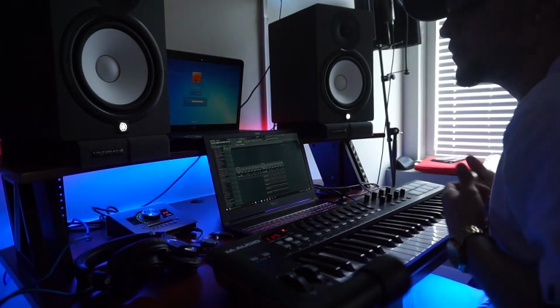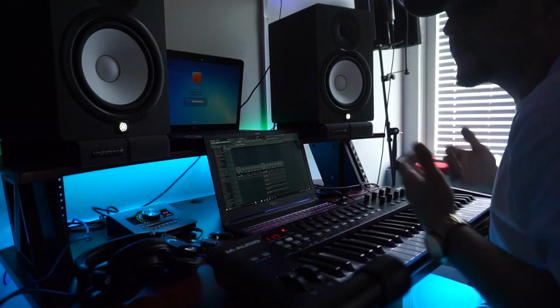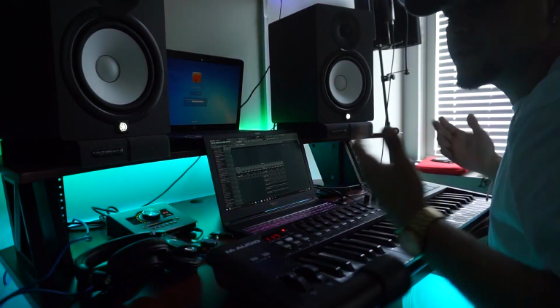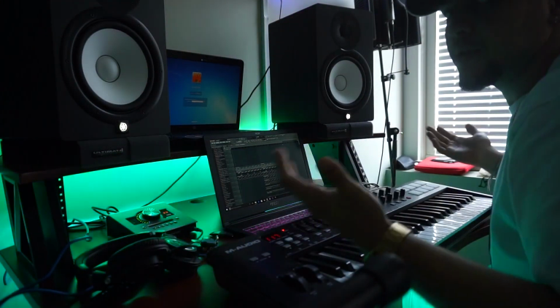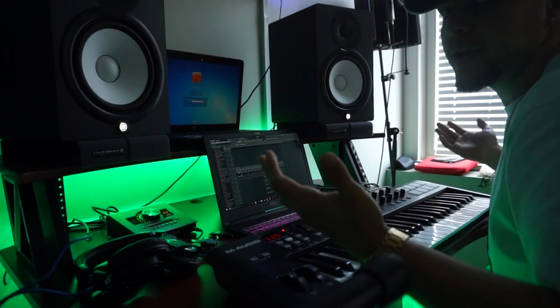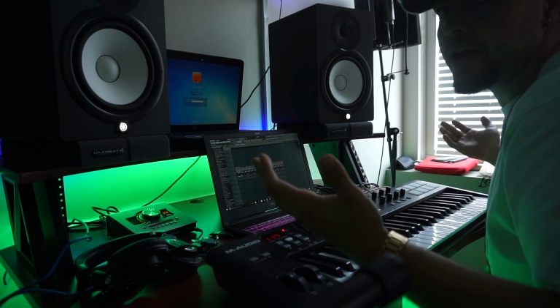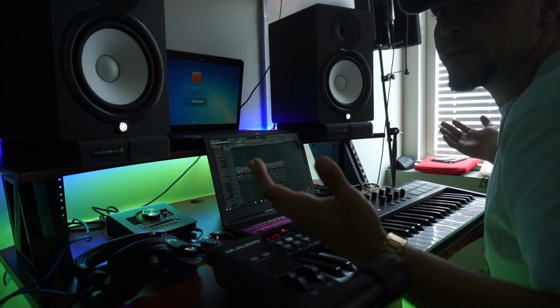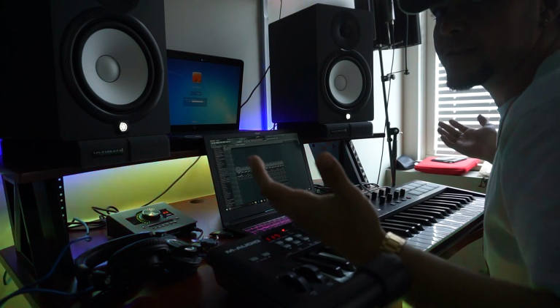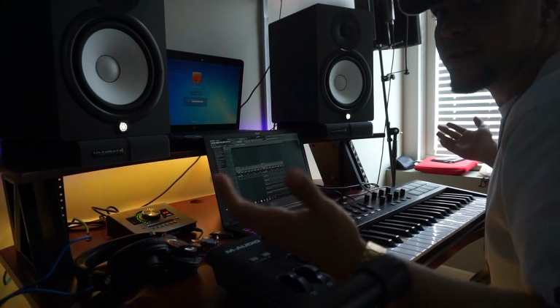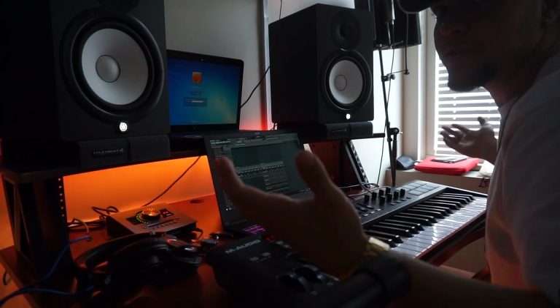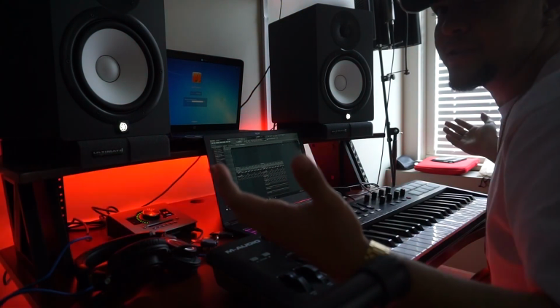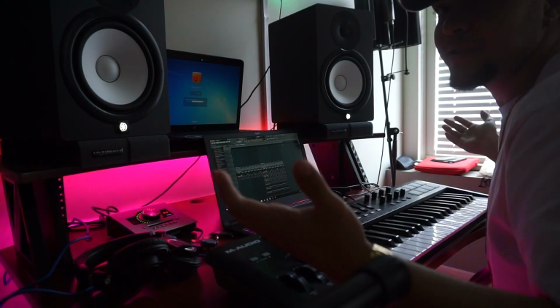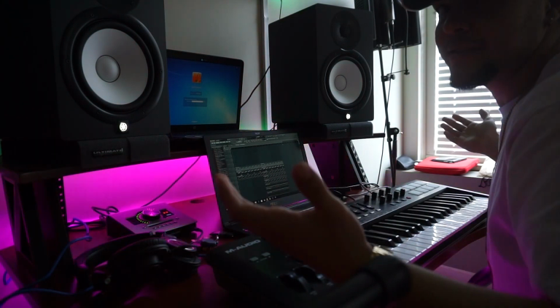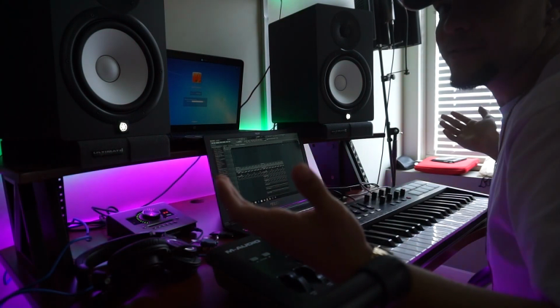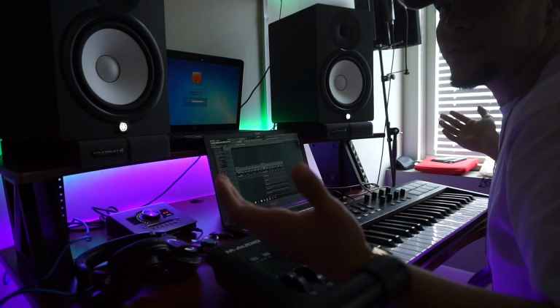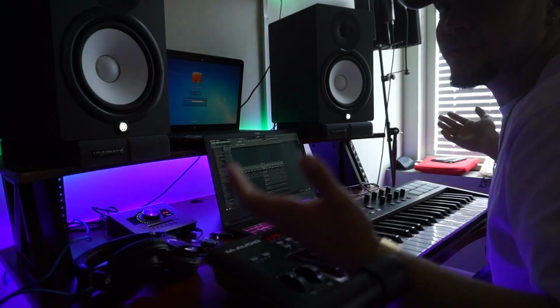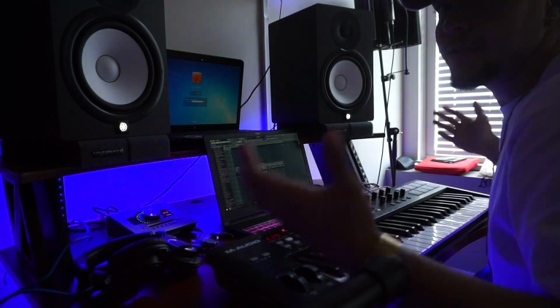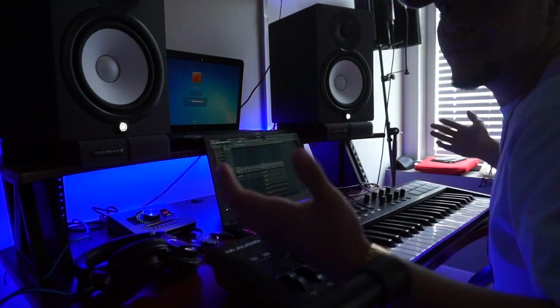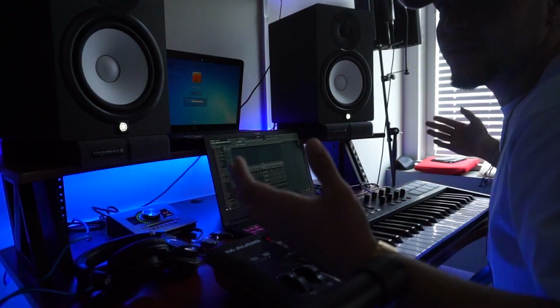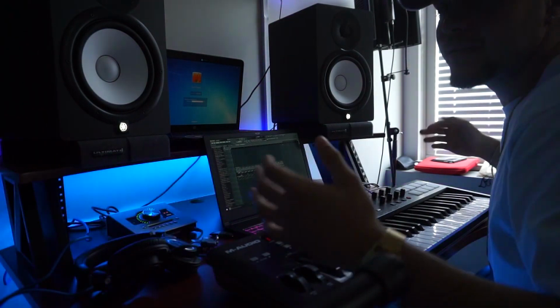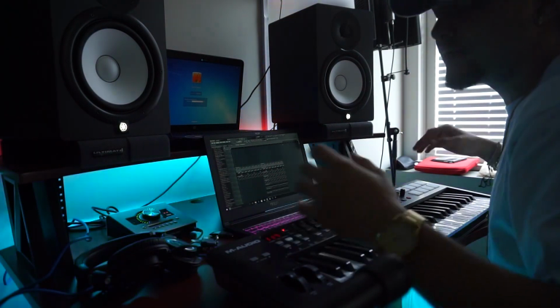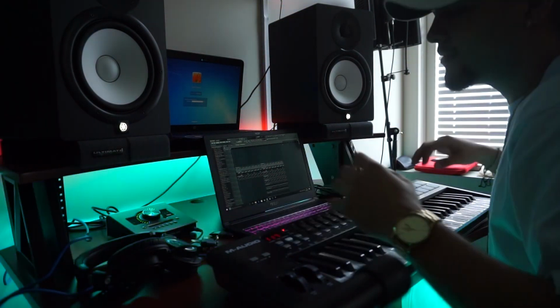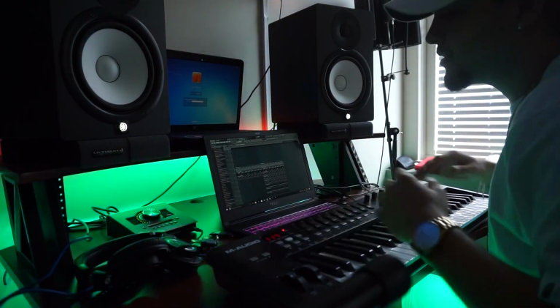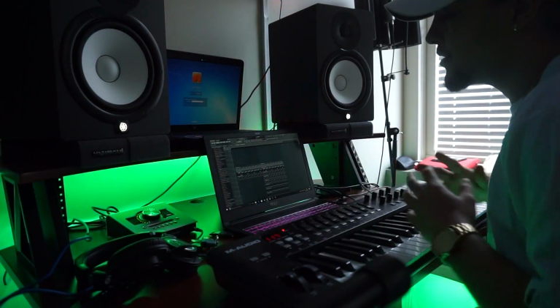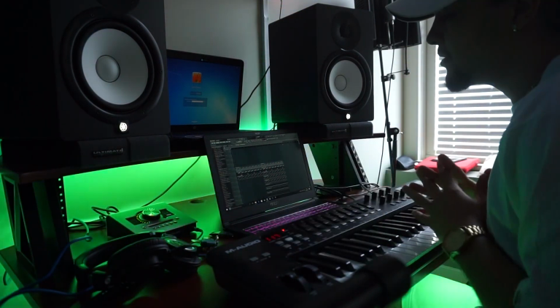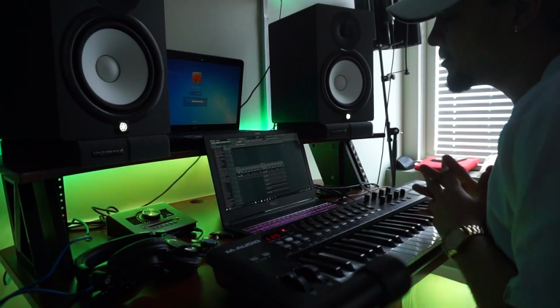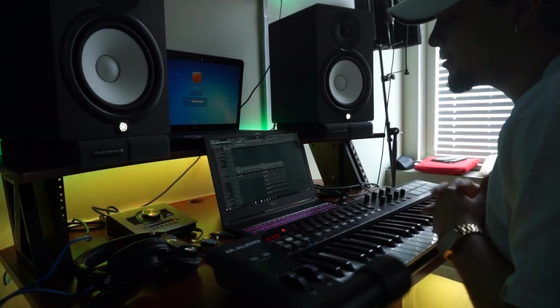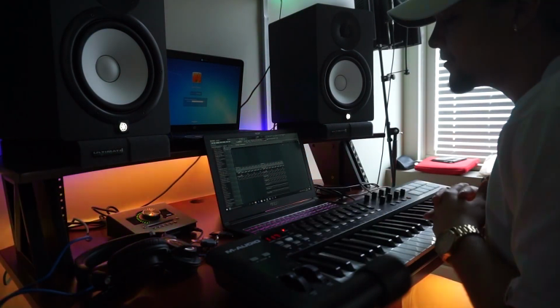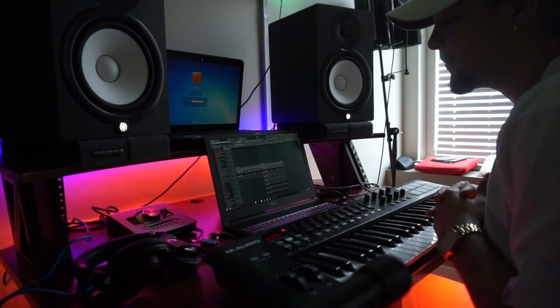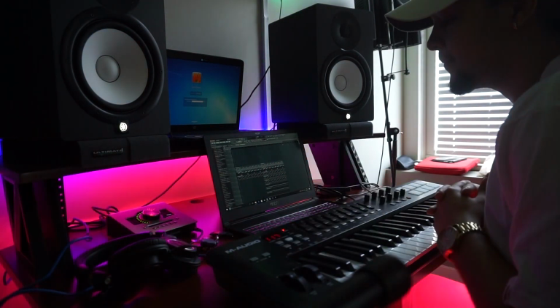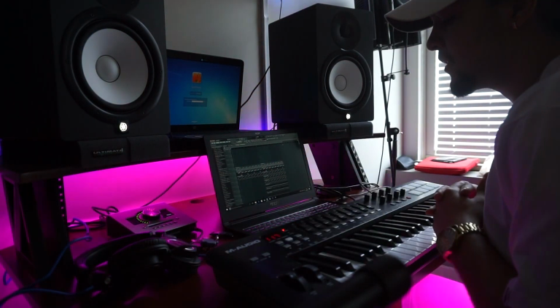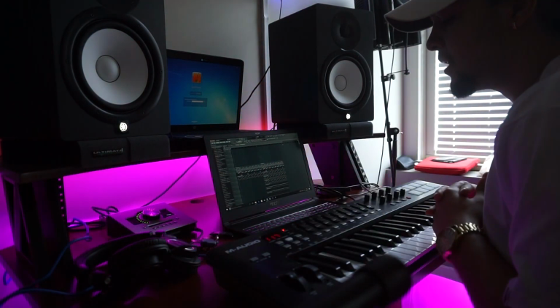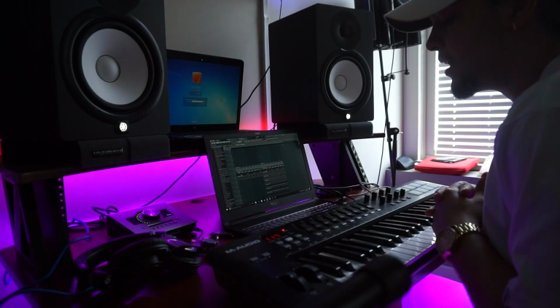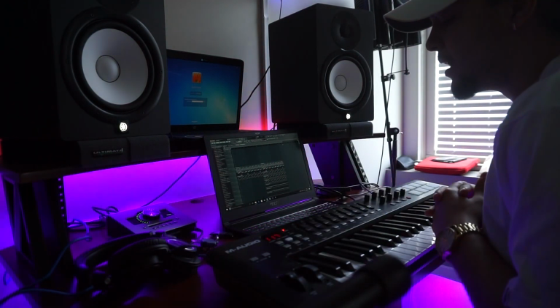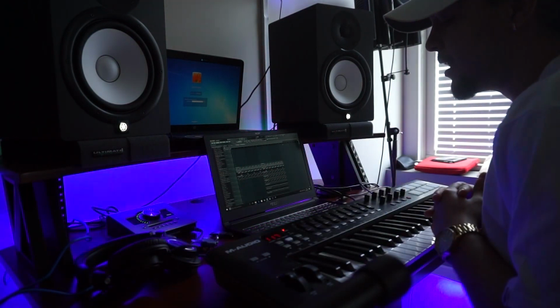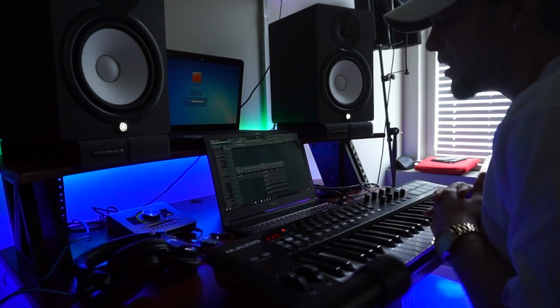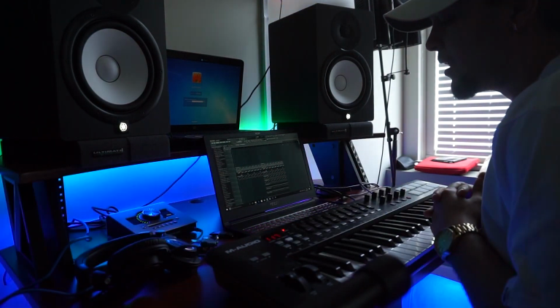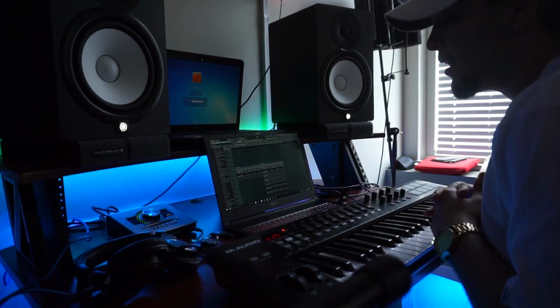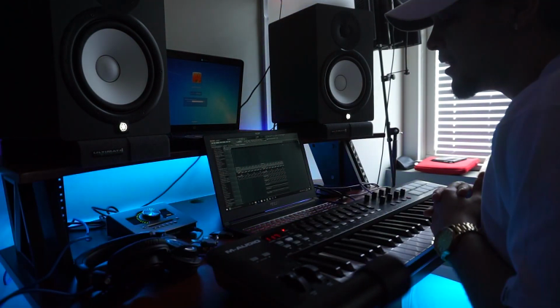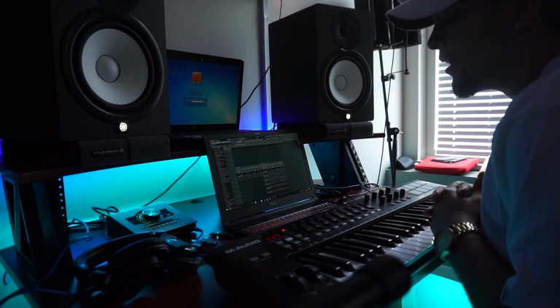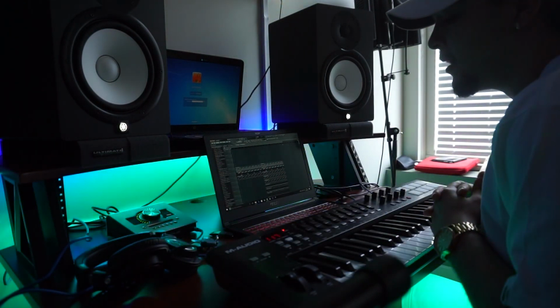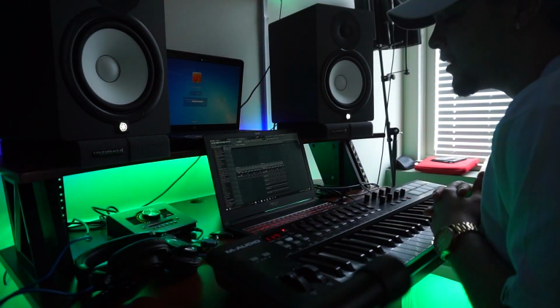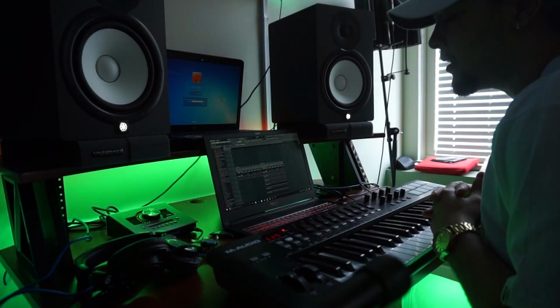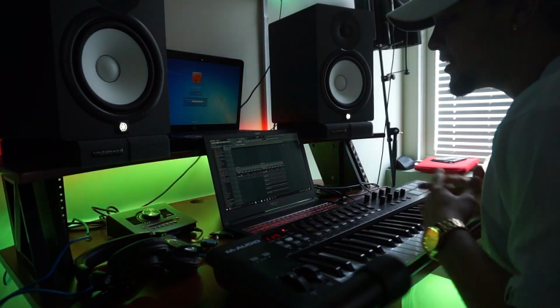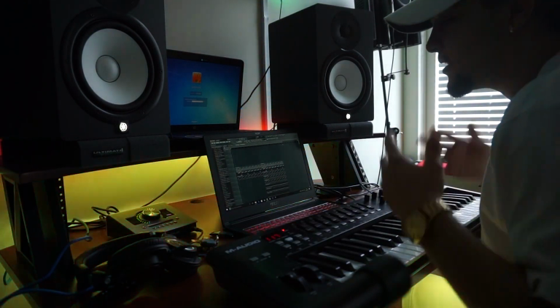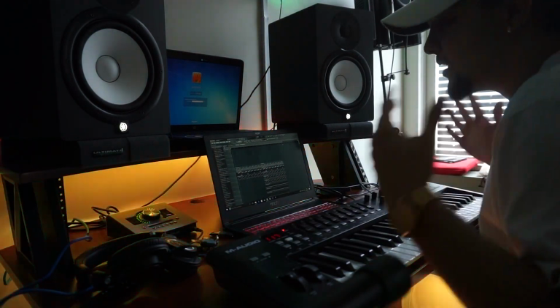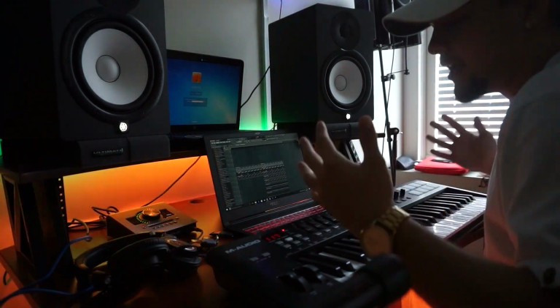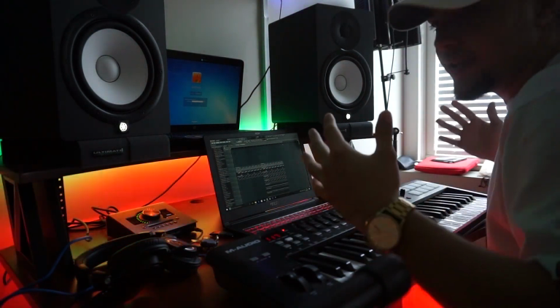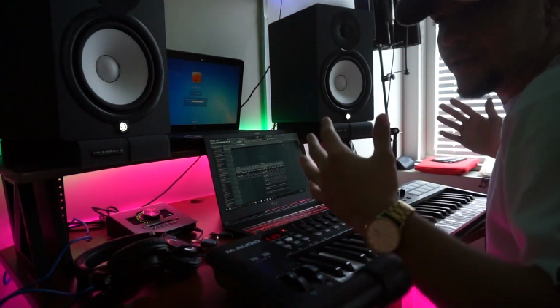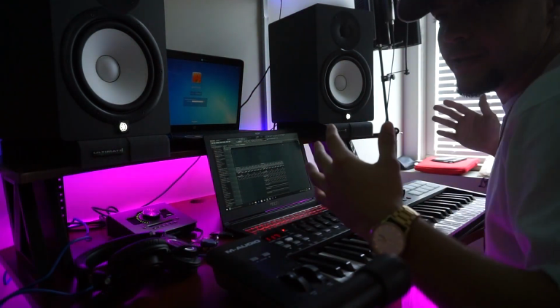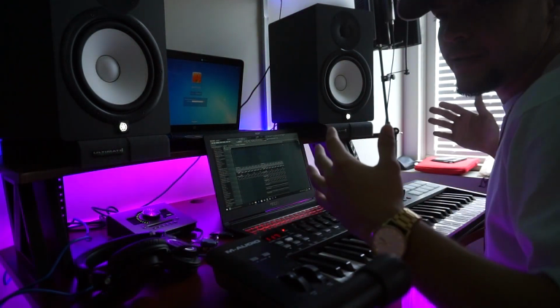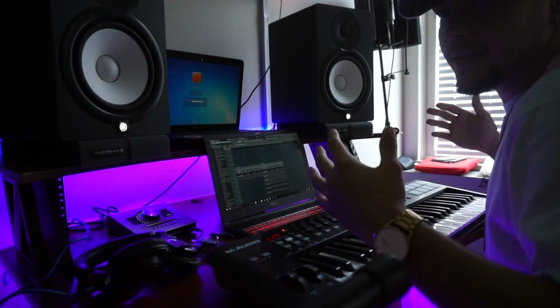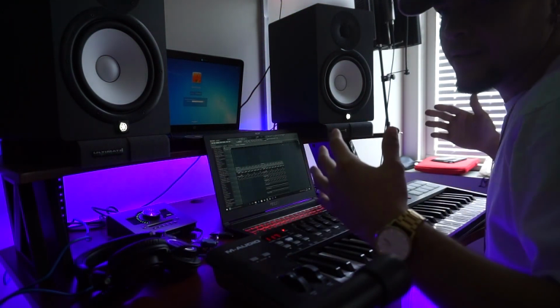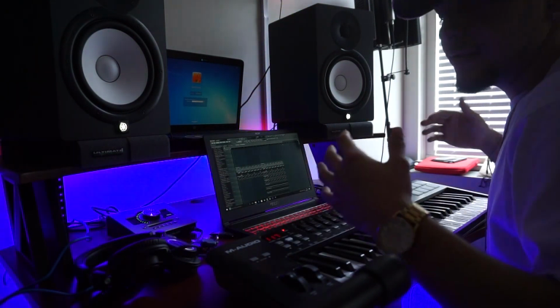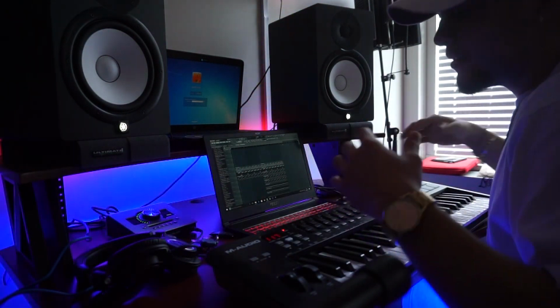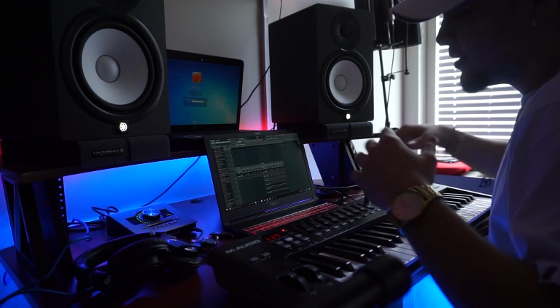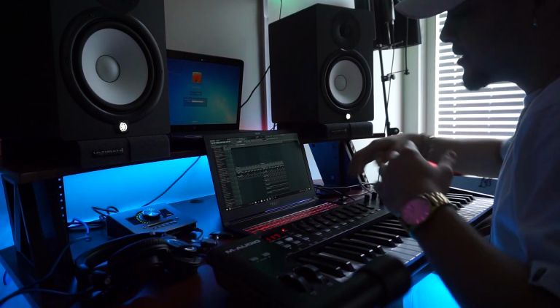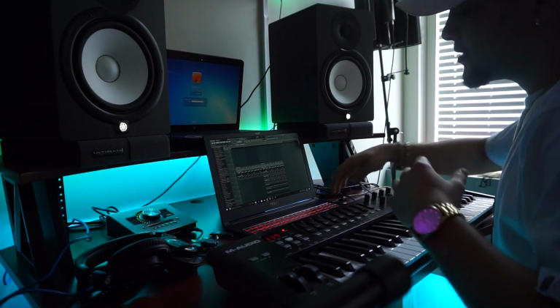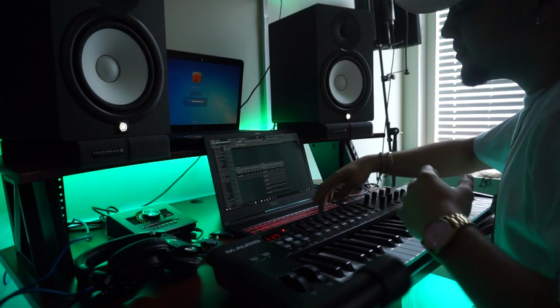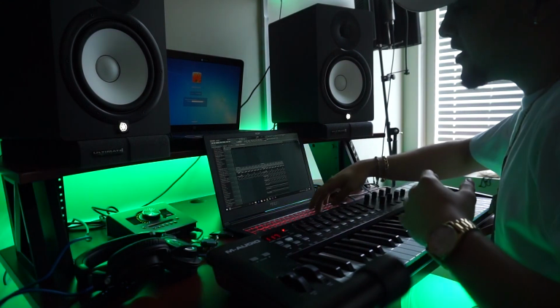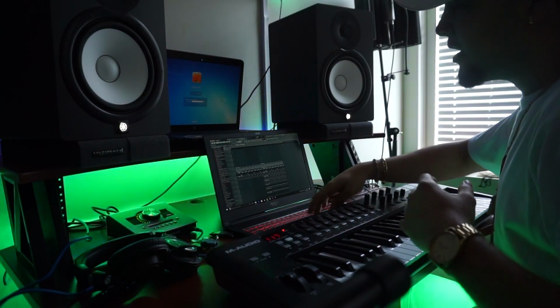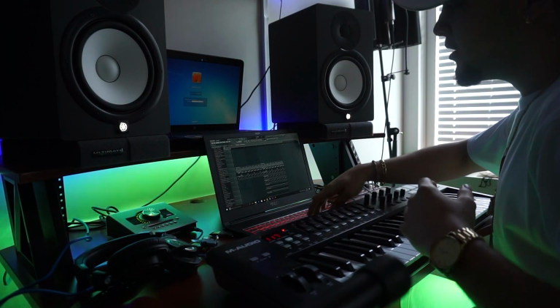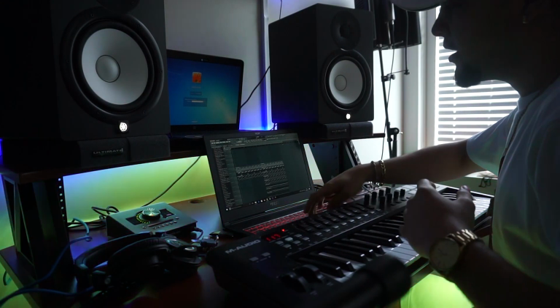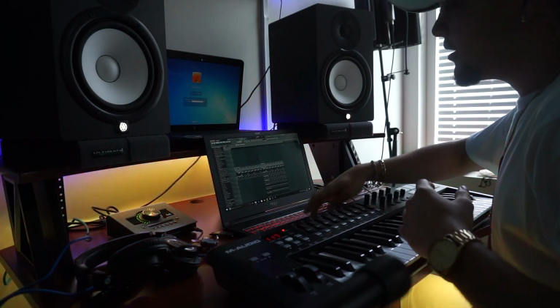So guys, here it is — let's play it again.